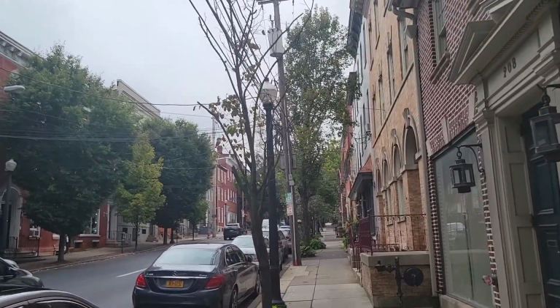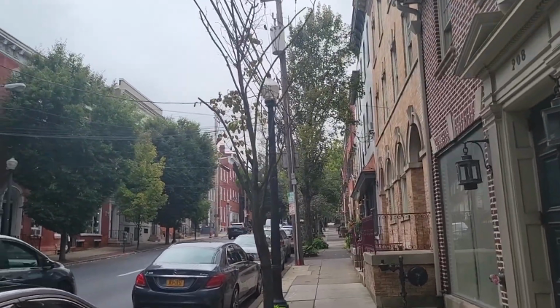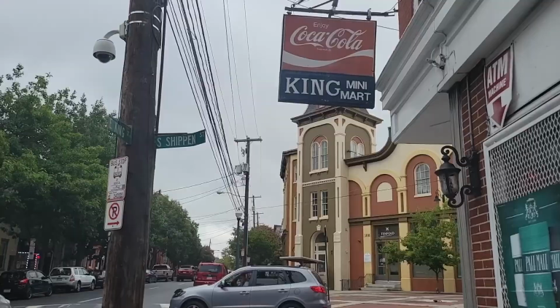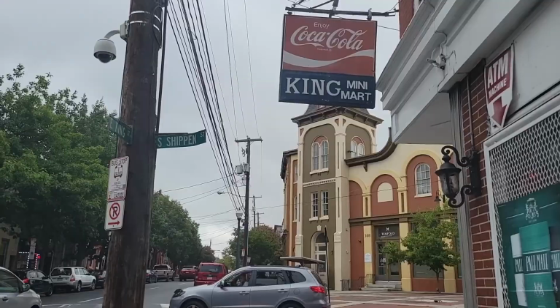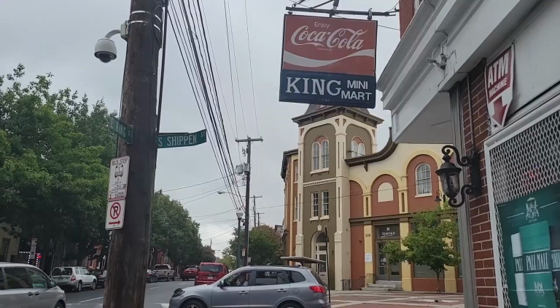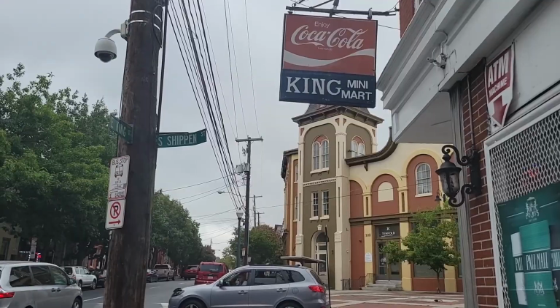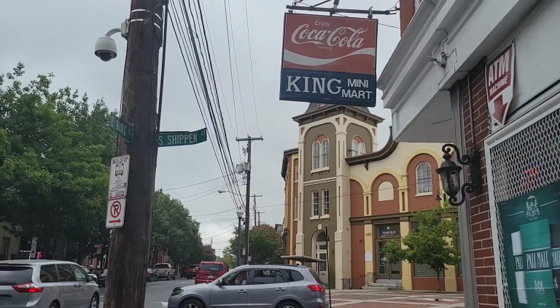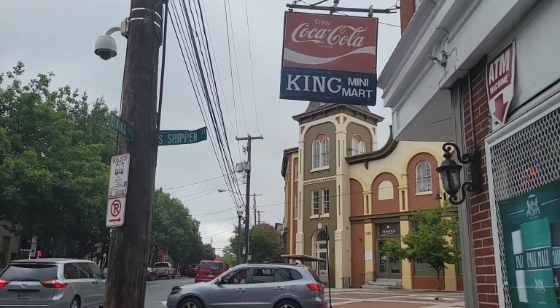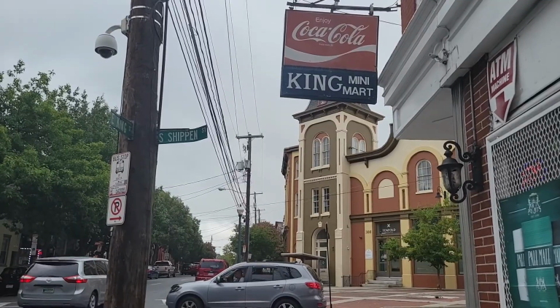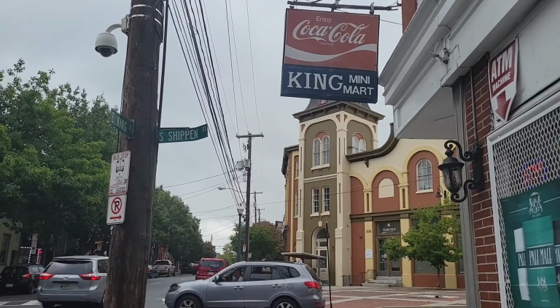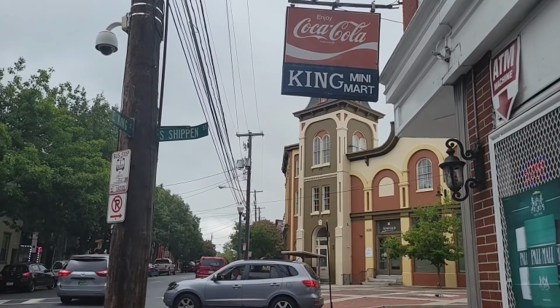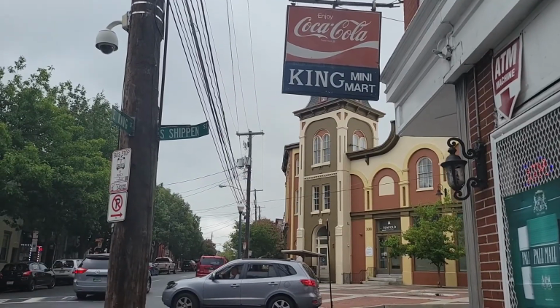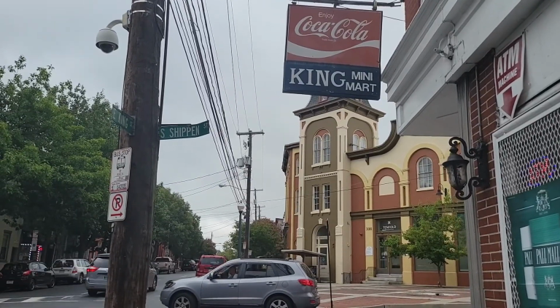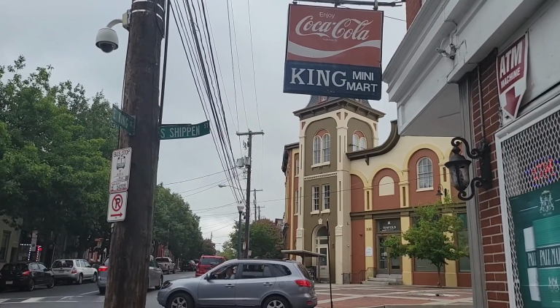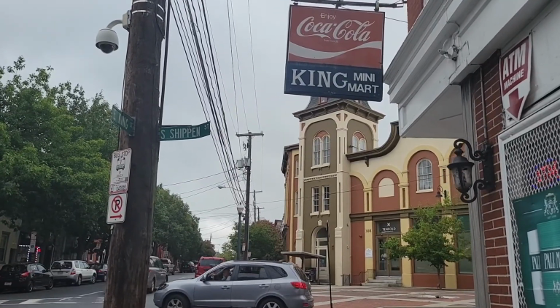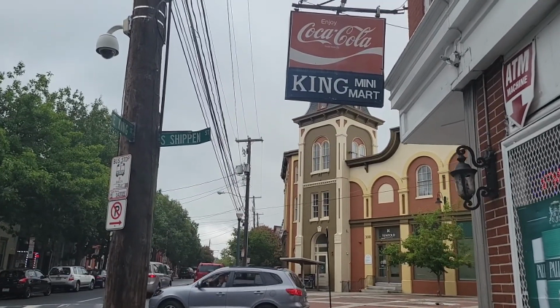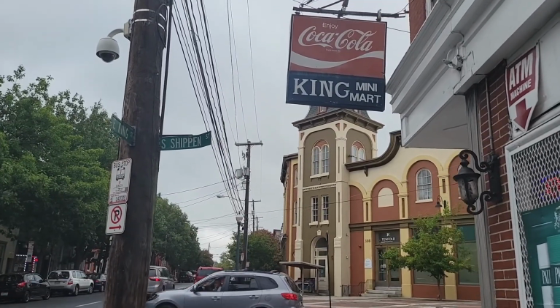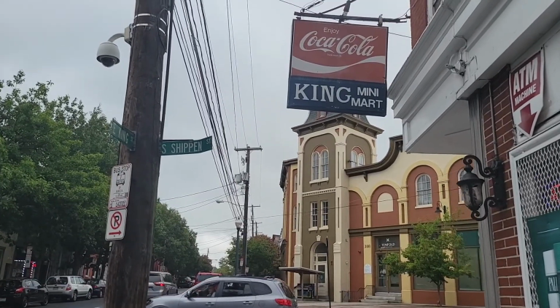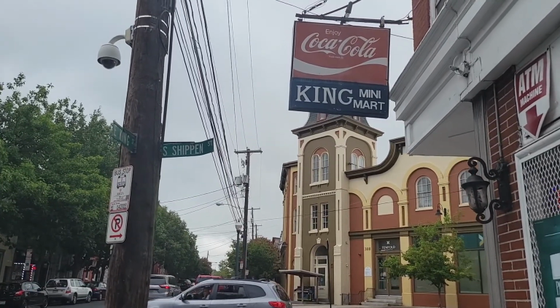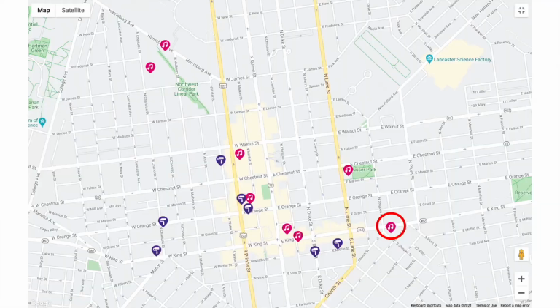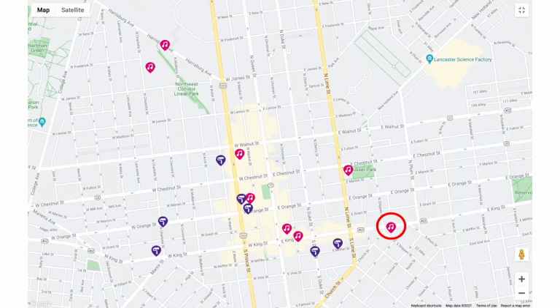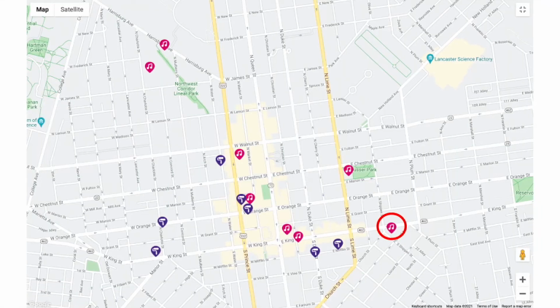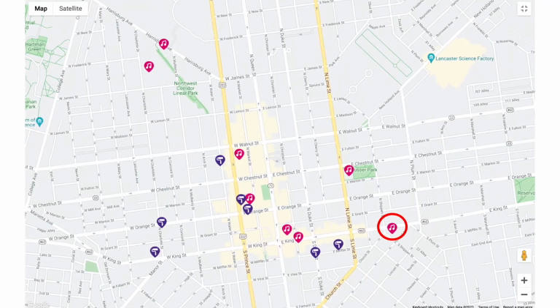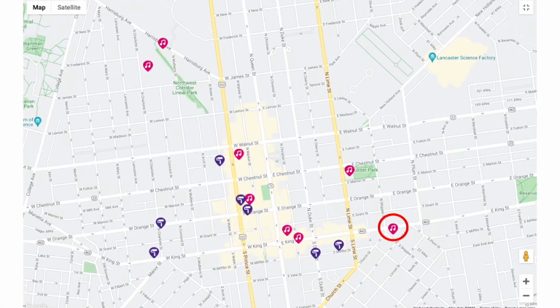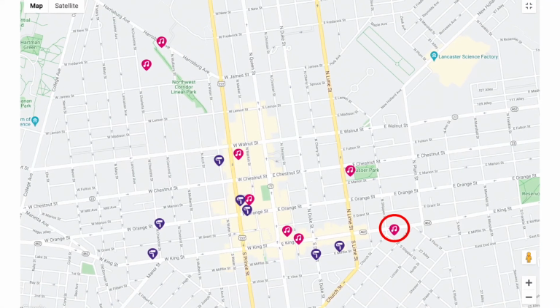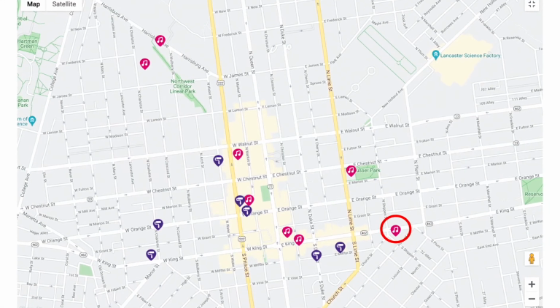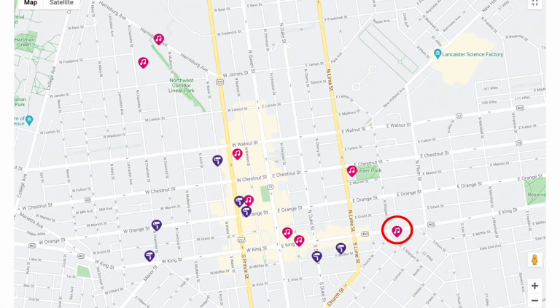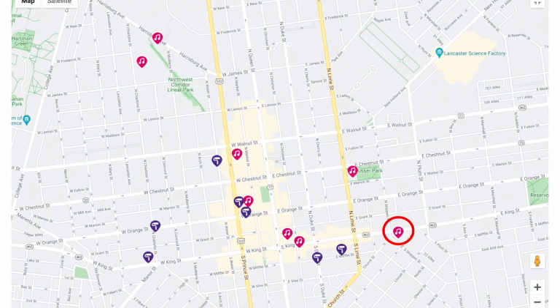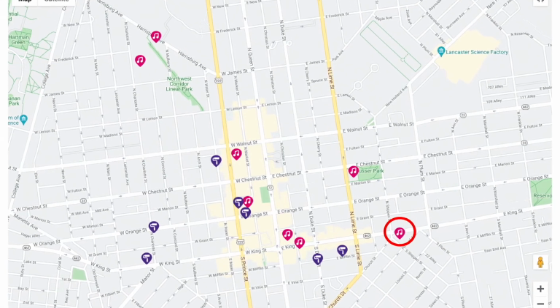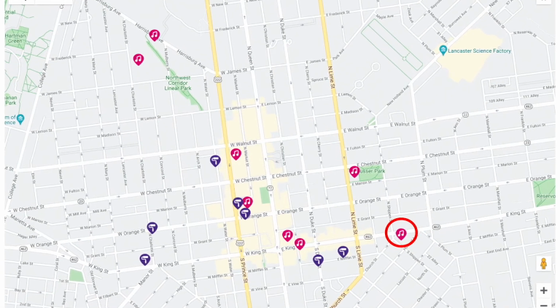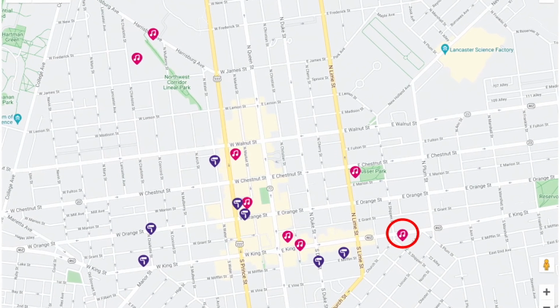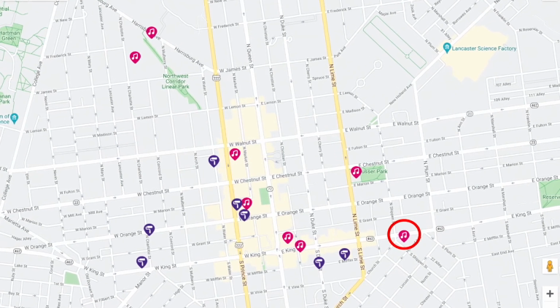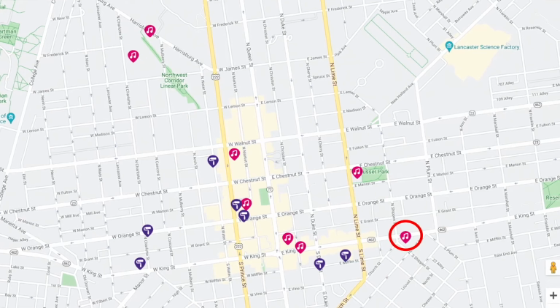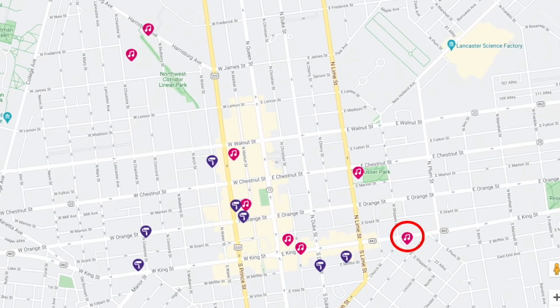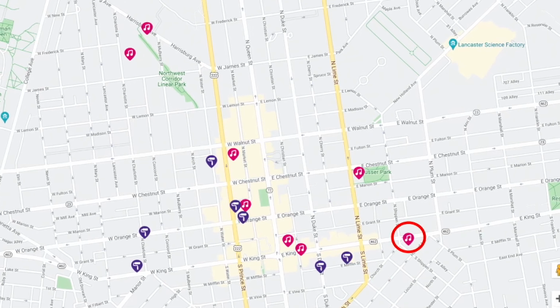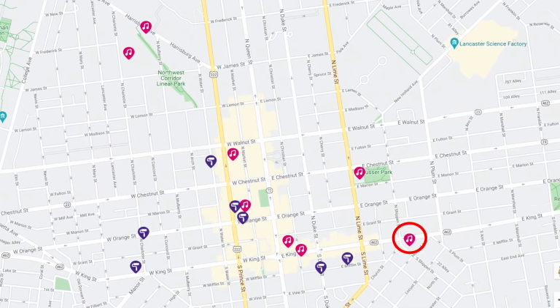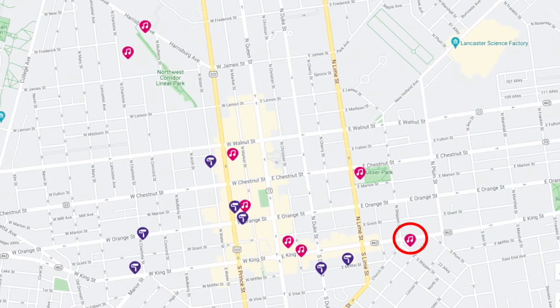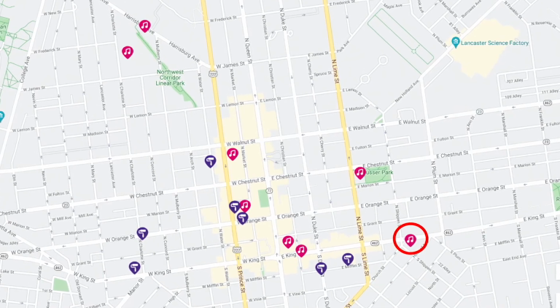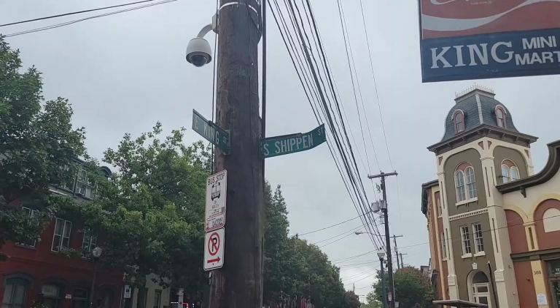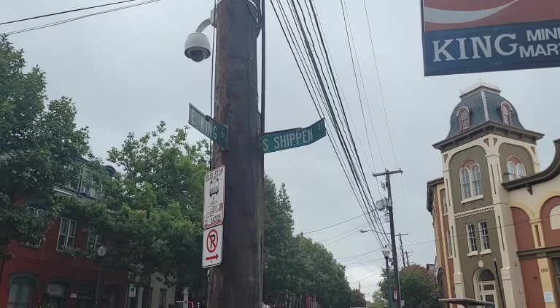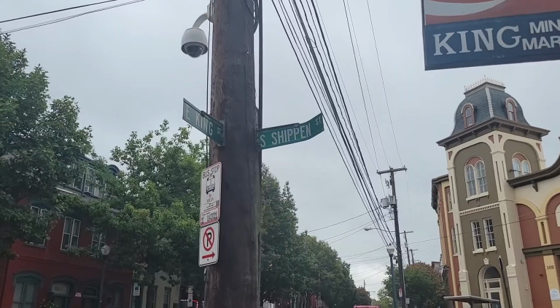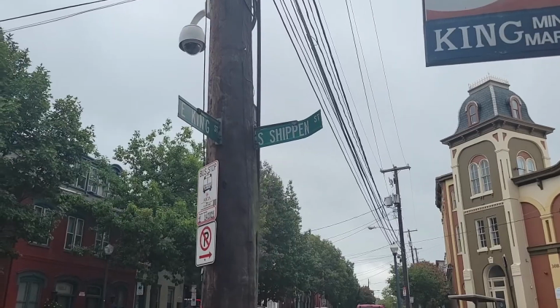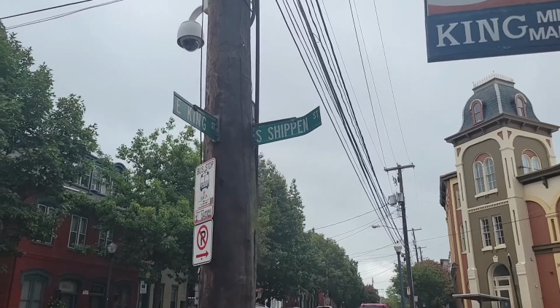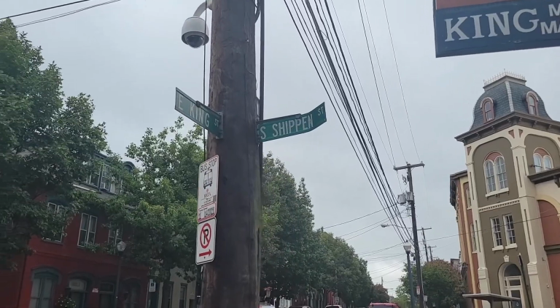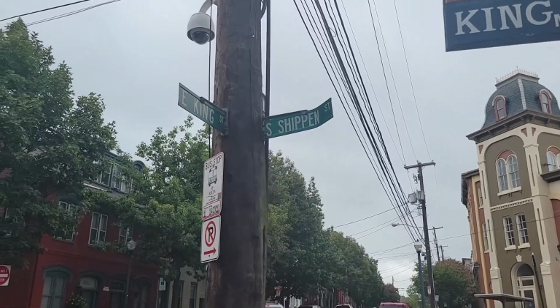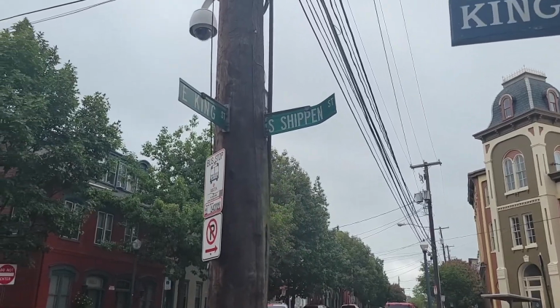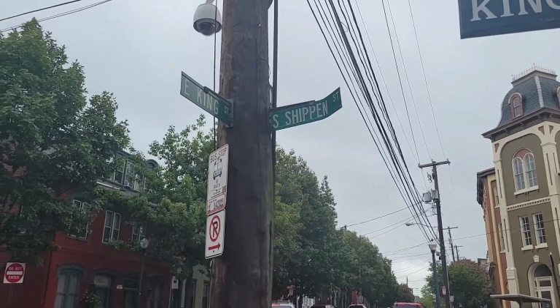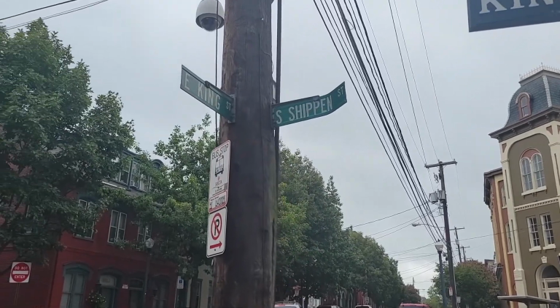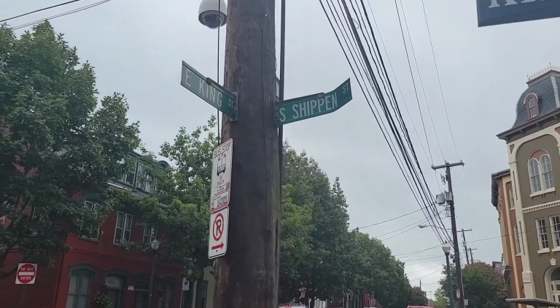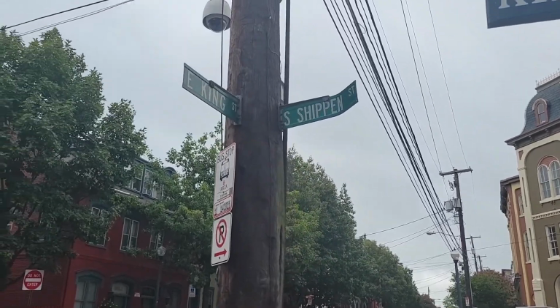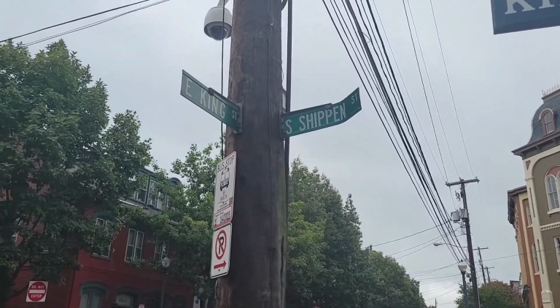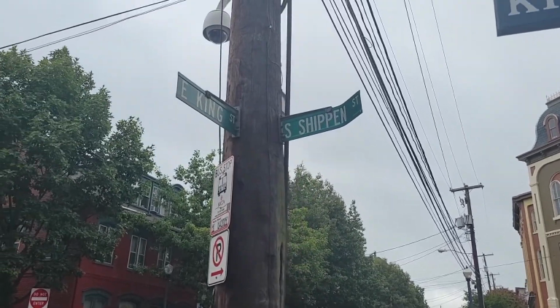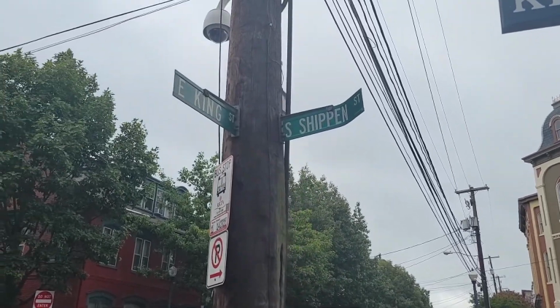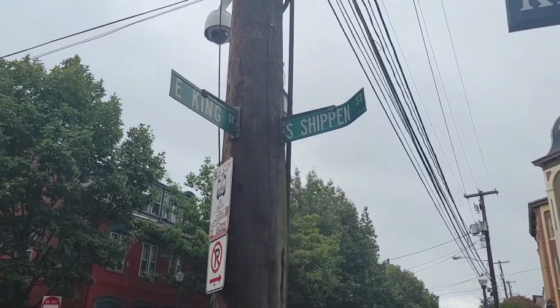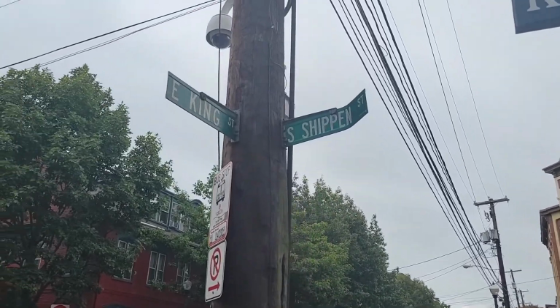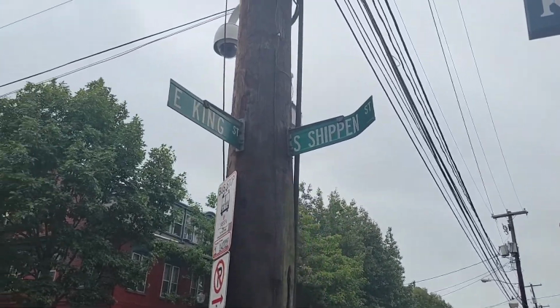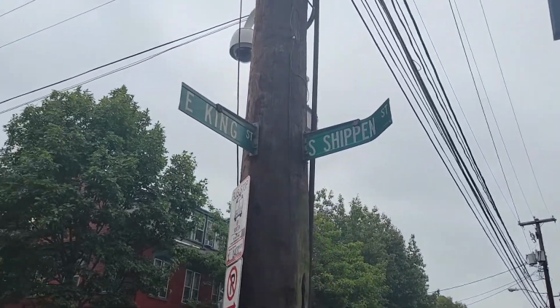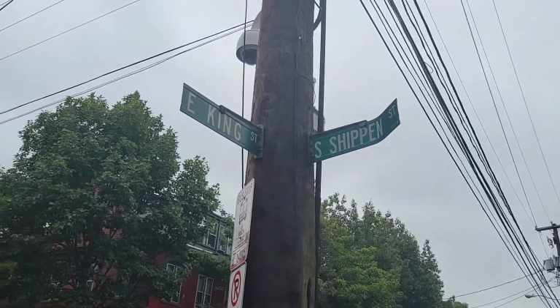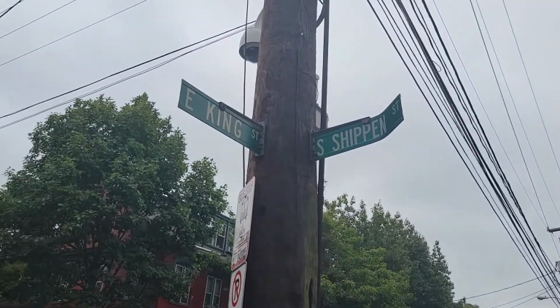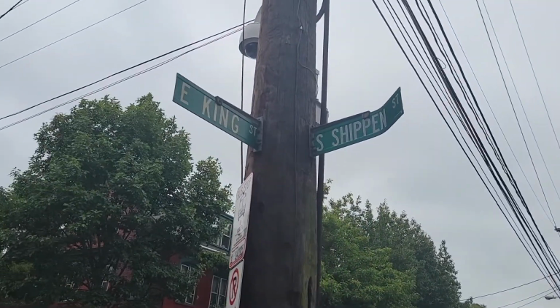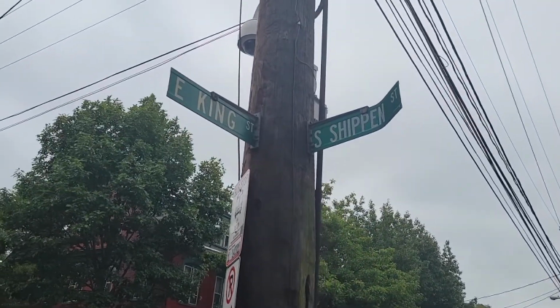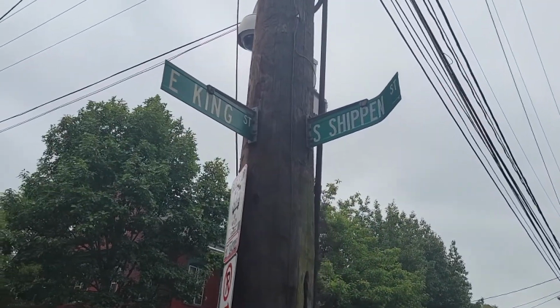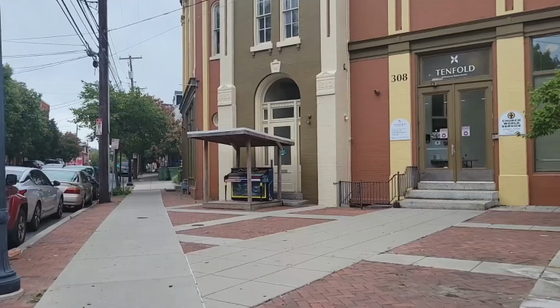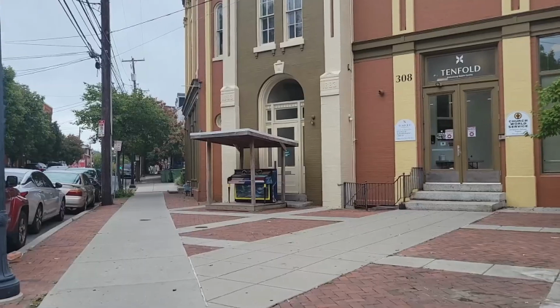So this next piano is on the corner of King and Shippen Streets. I wonder what that reminds me of.